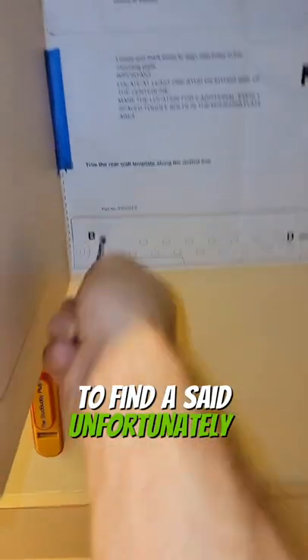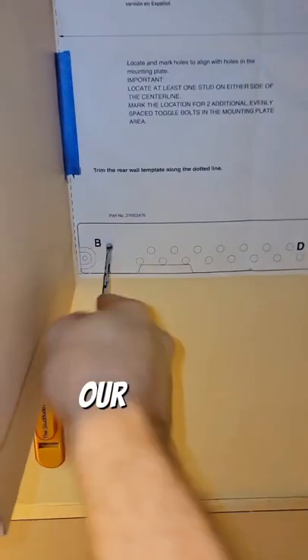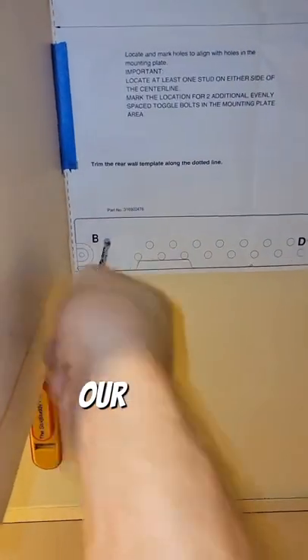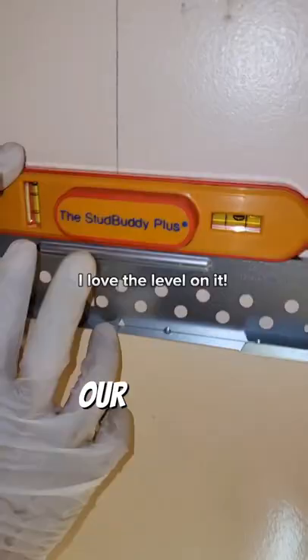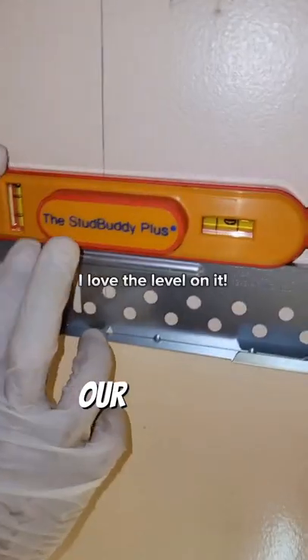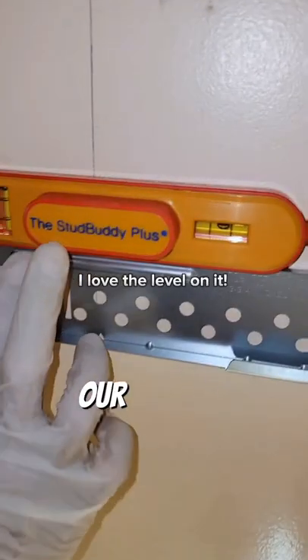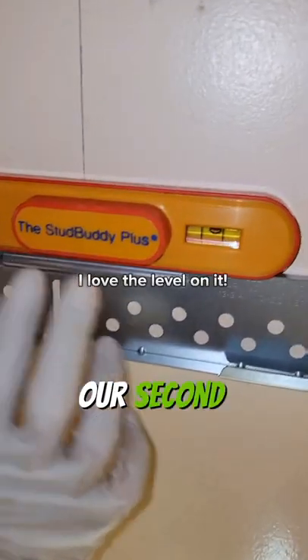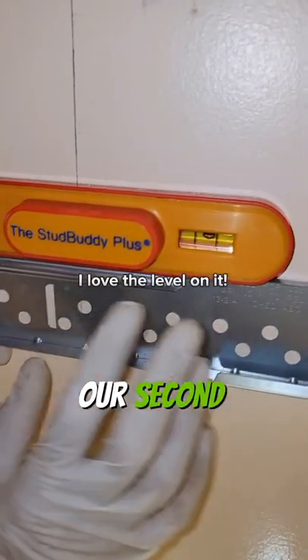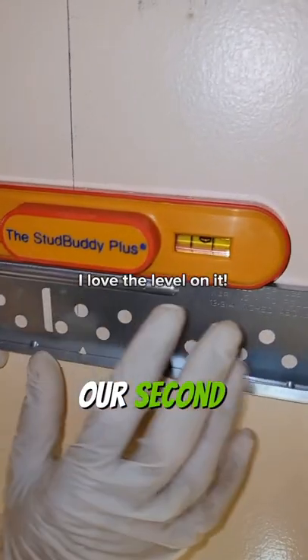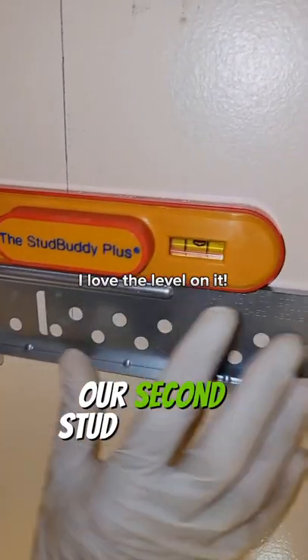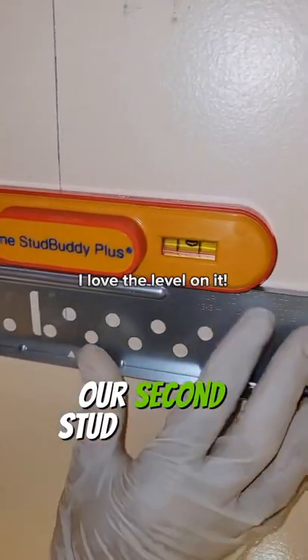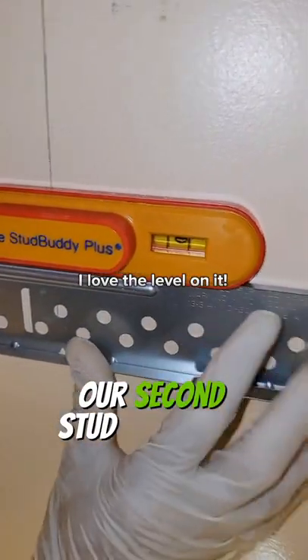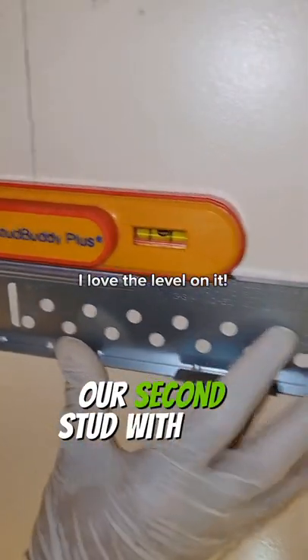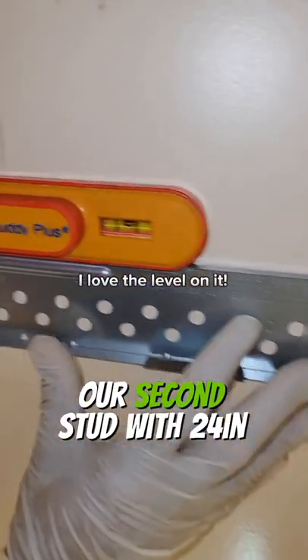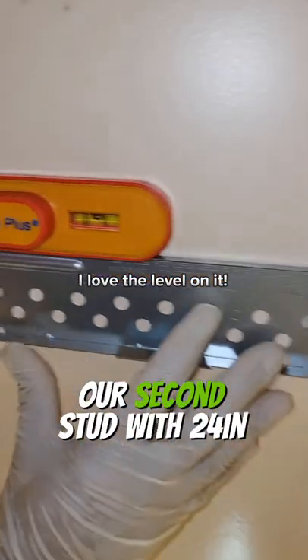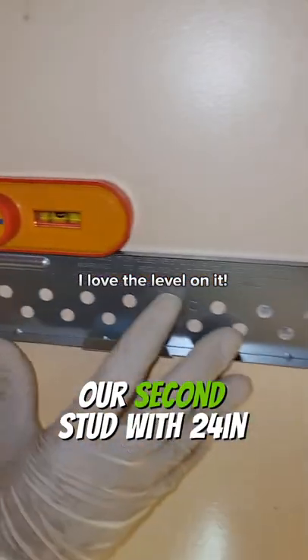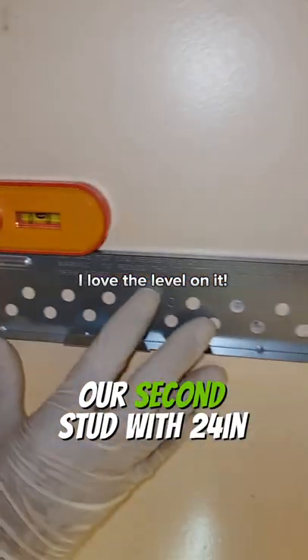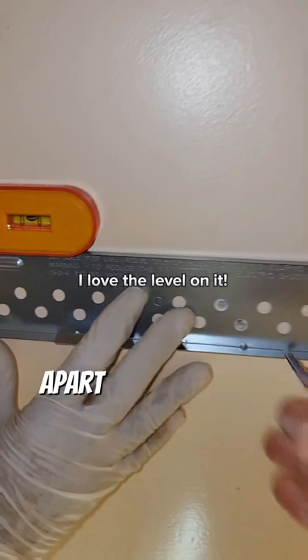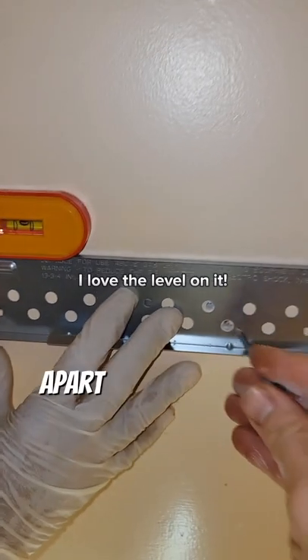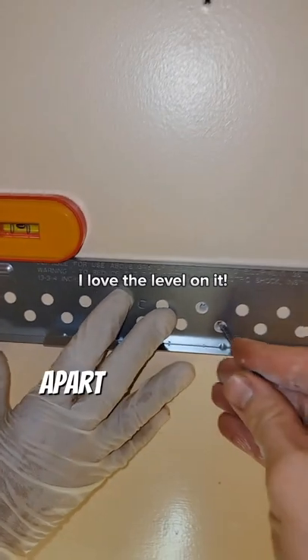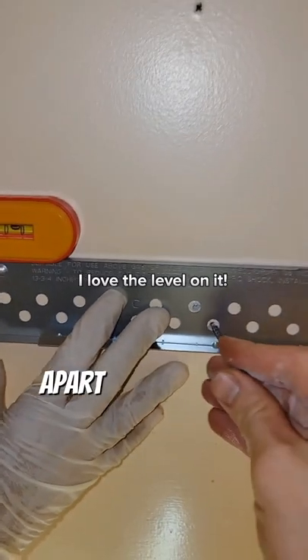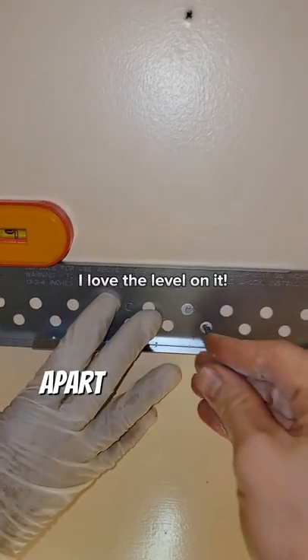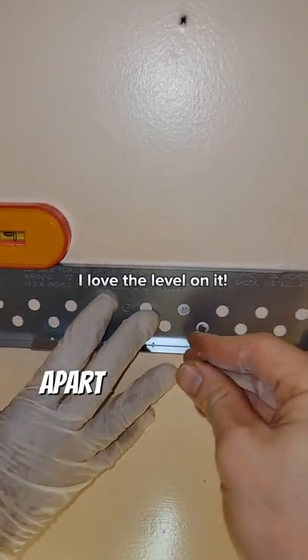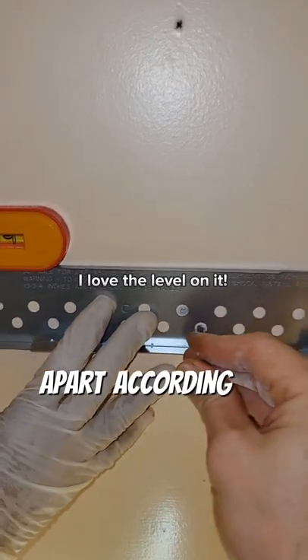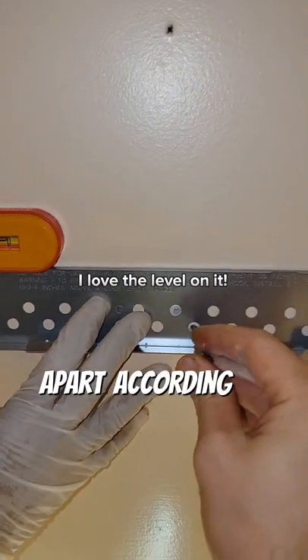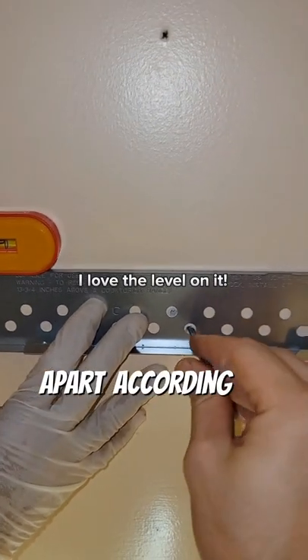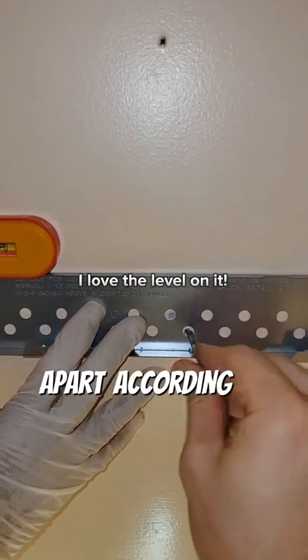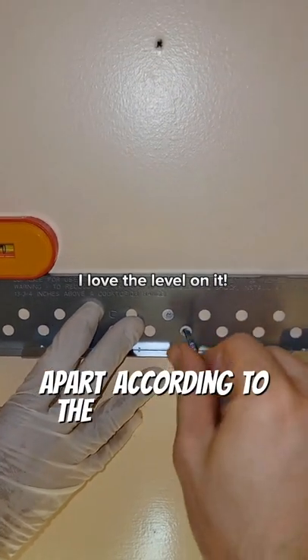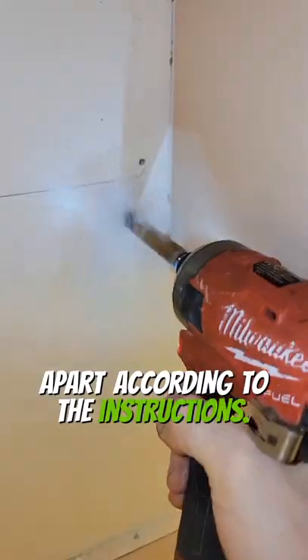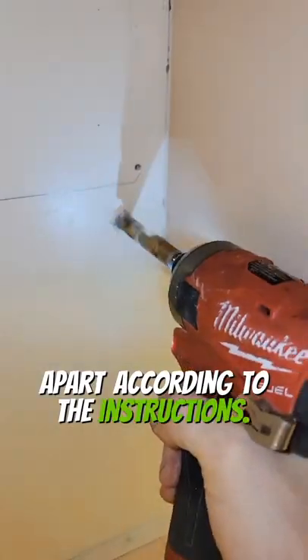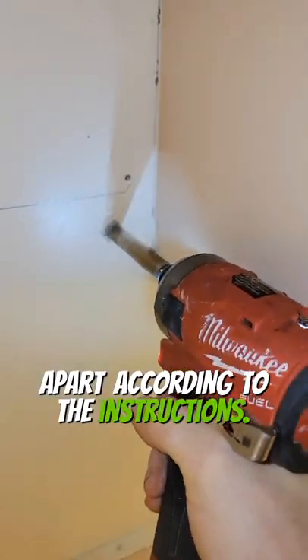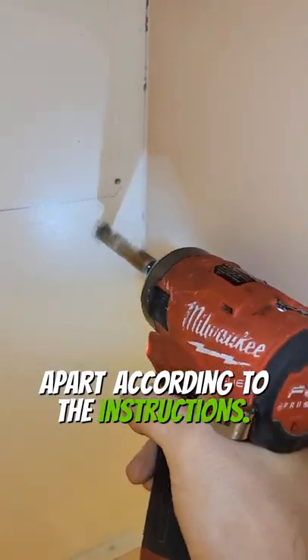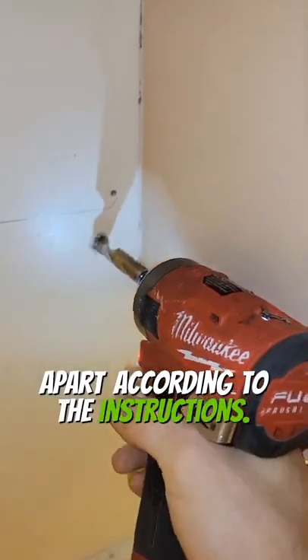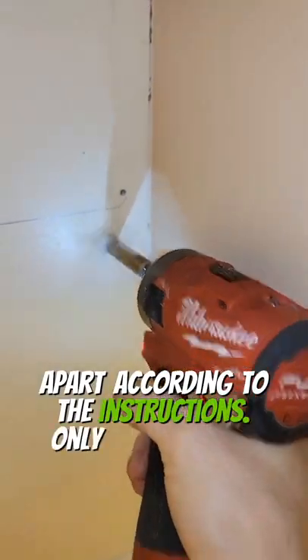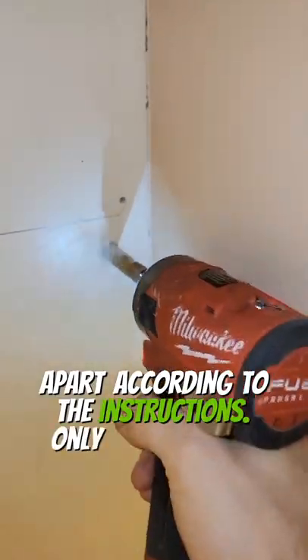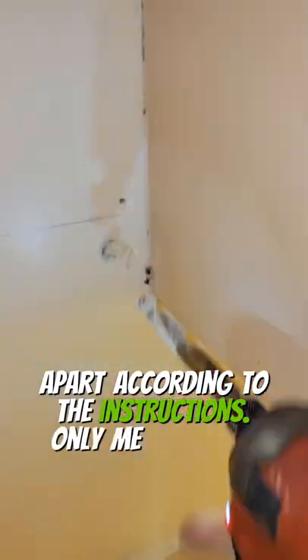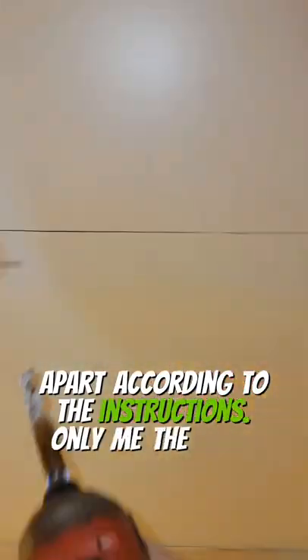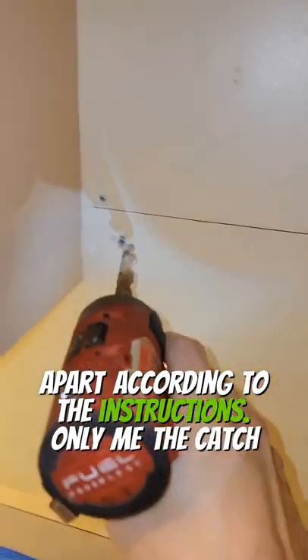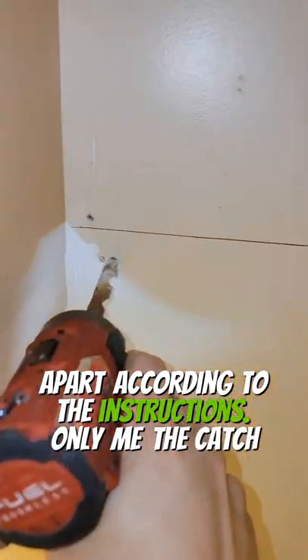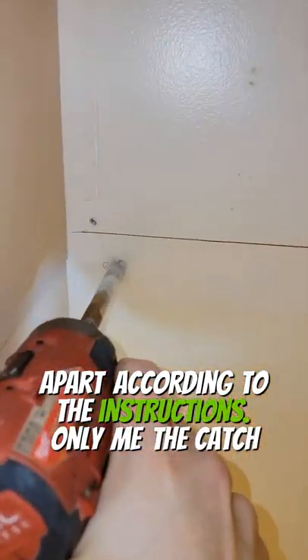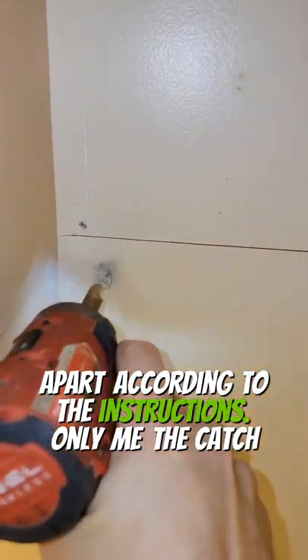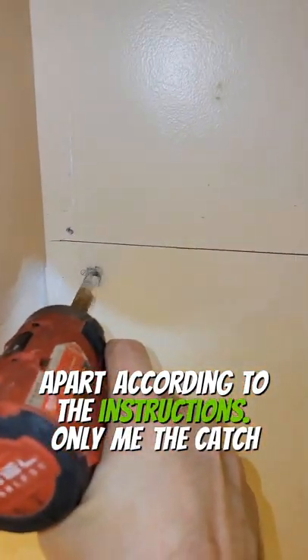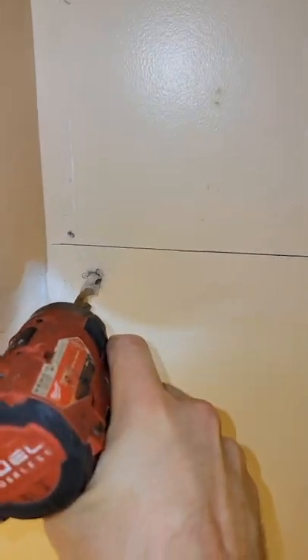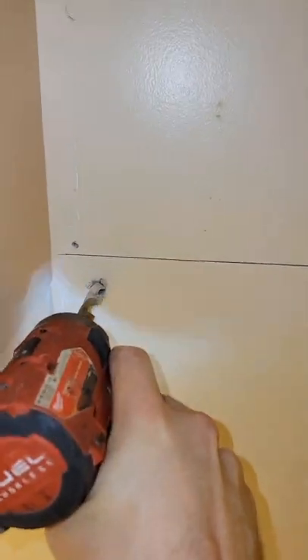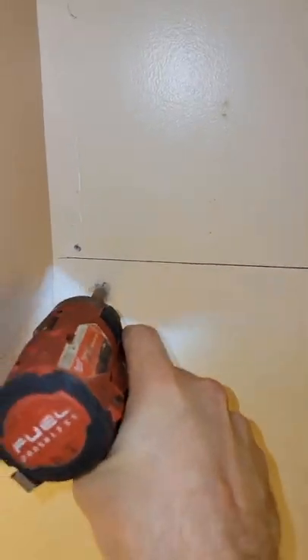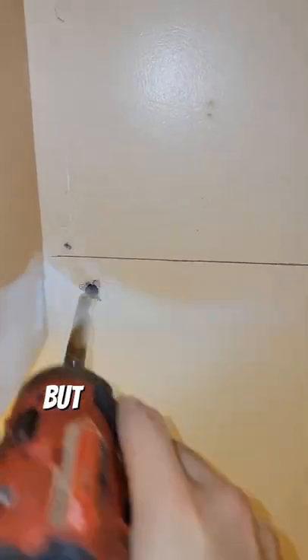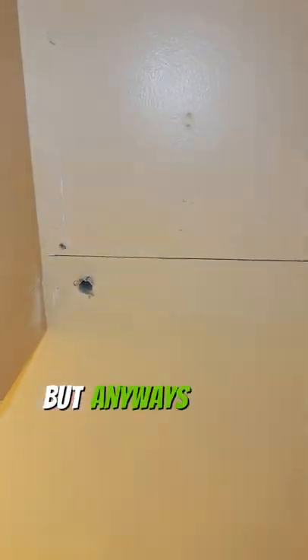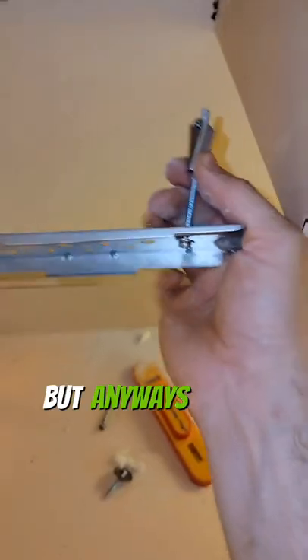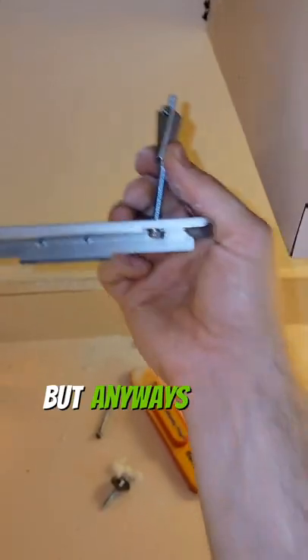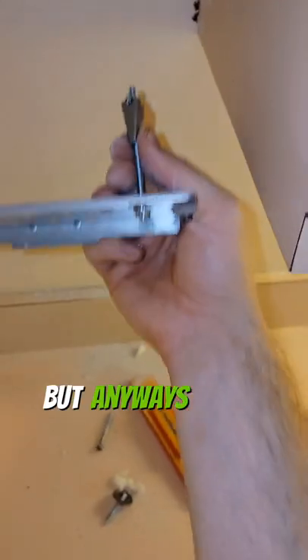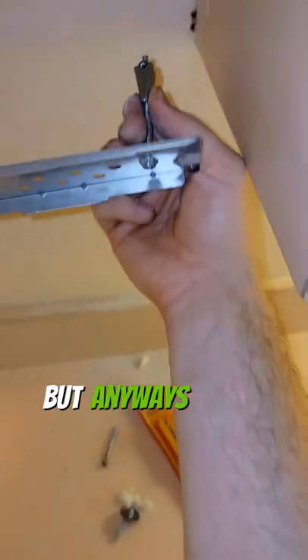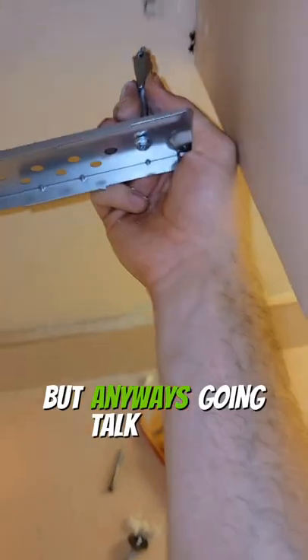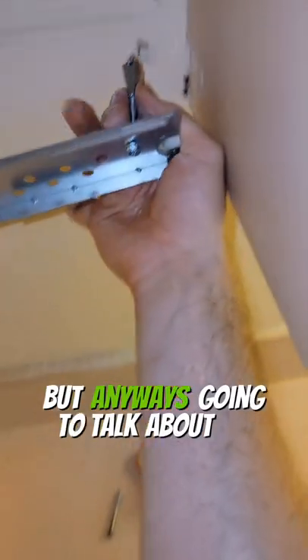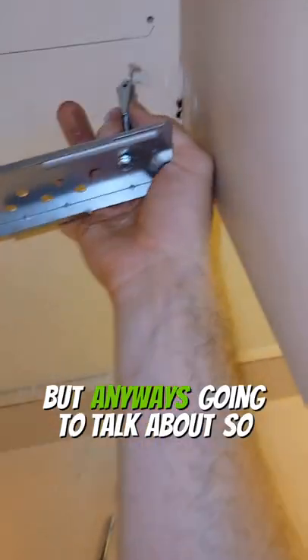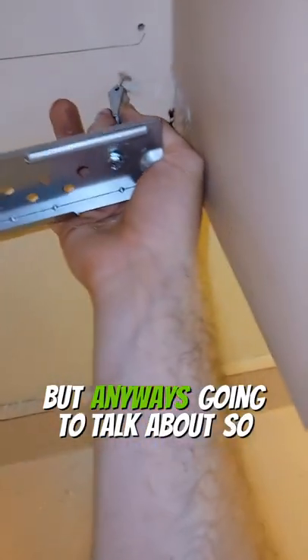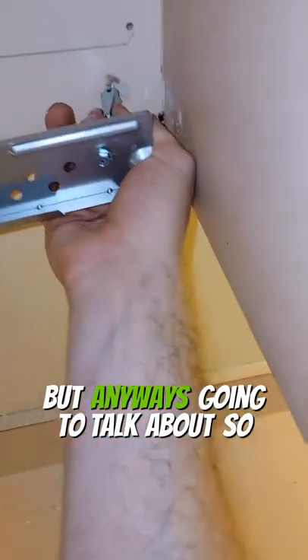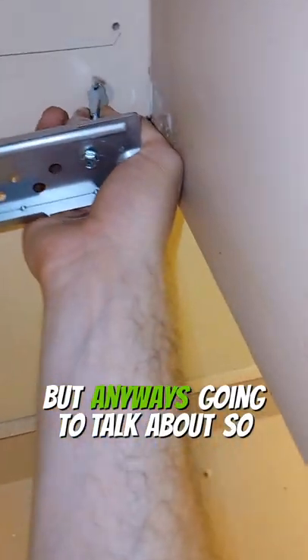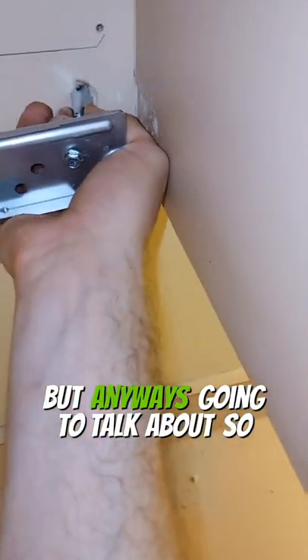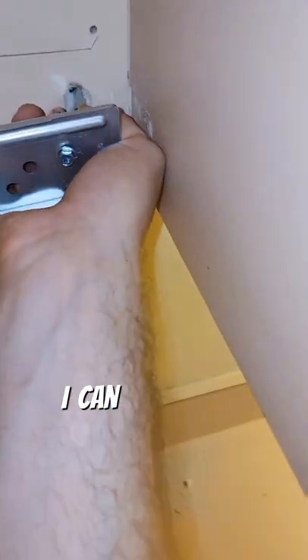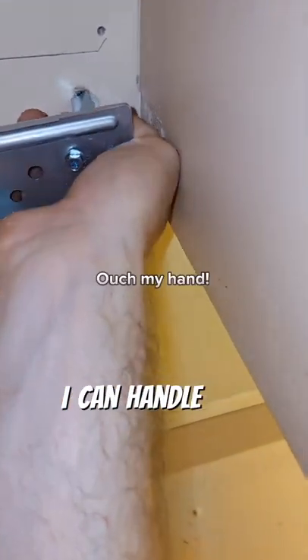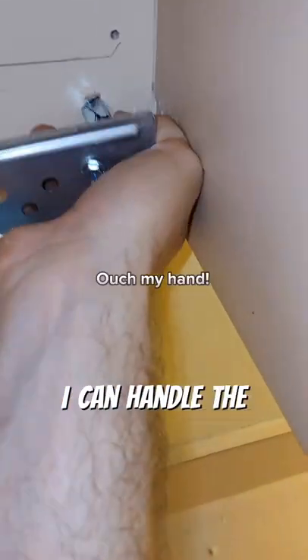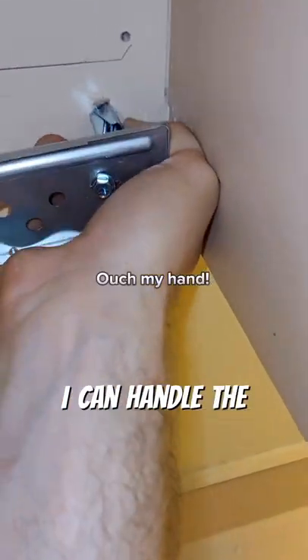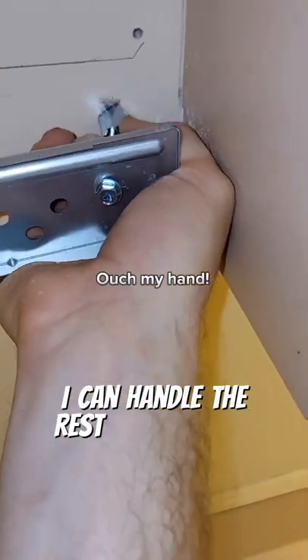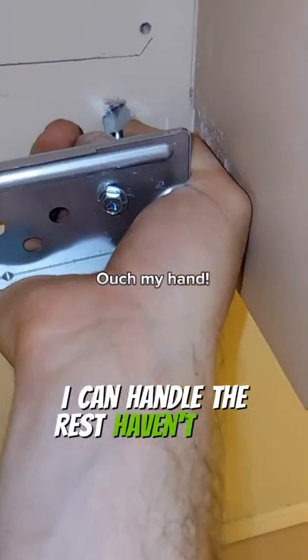Unfortunately our second stud was 24 inches apart, and according to the instructions you really only need to catch one stud anyways — the toggle bolts are going to handle the rest.